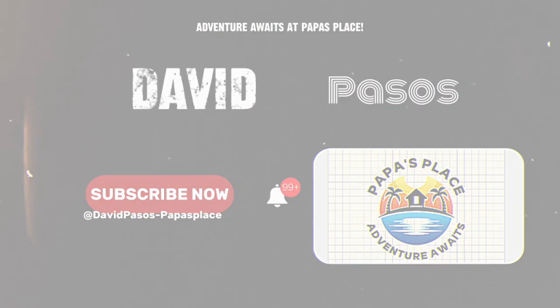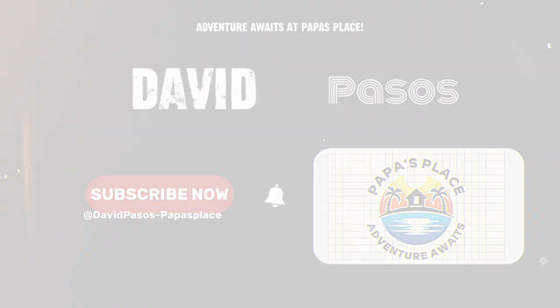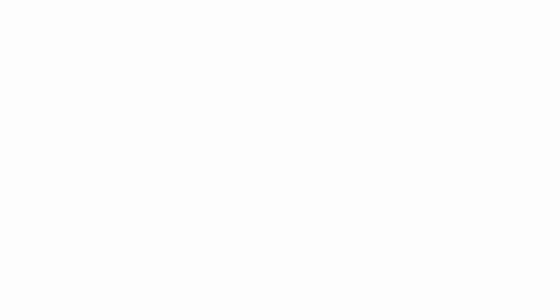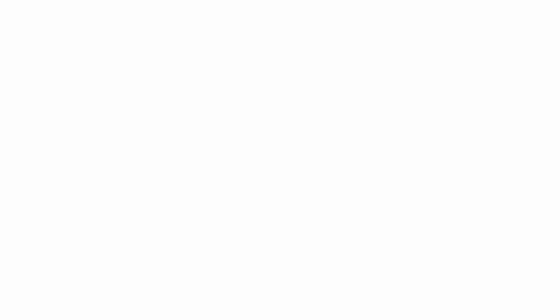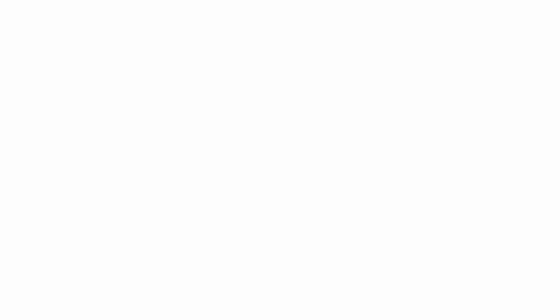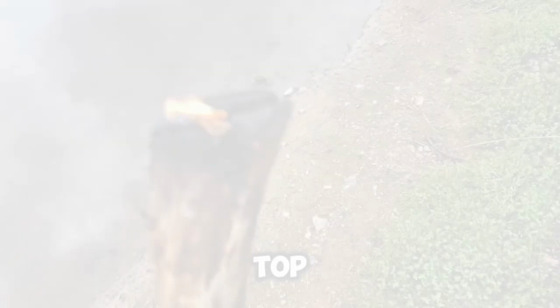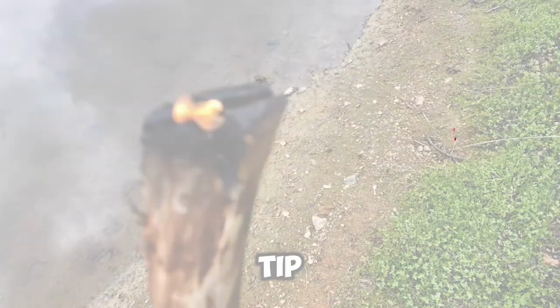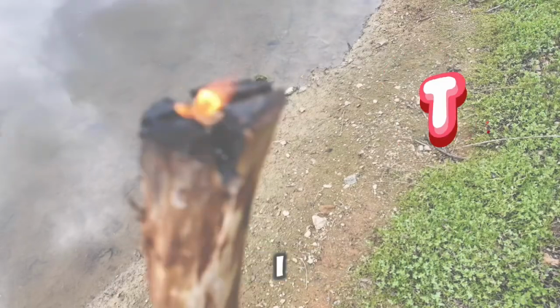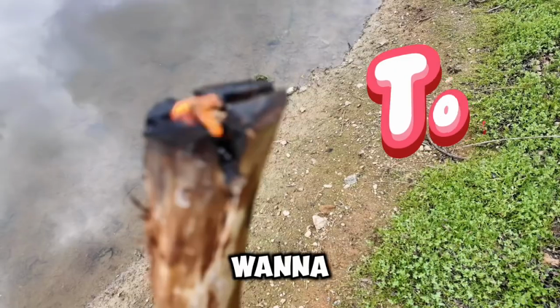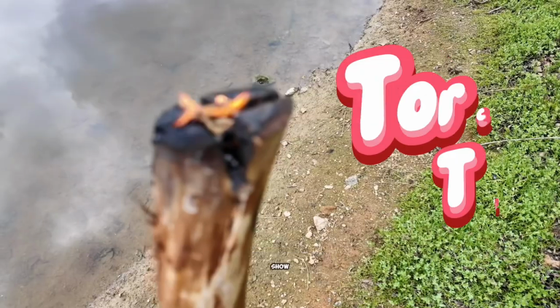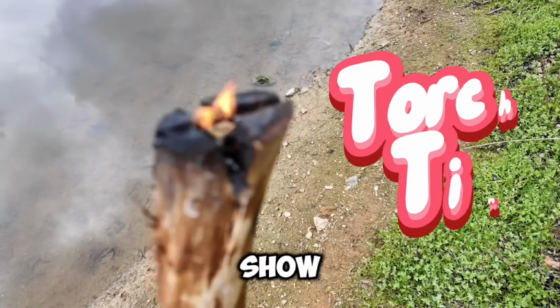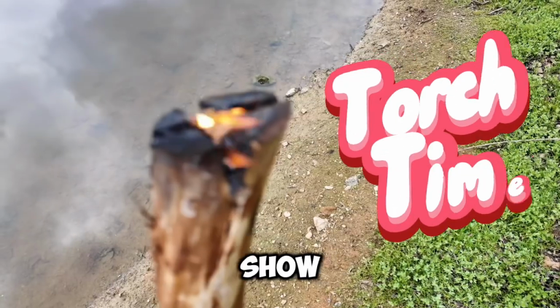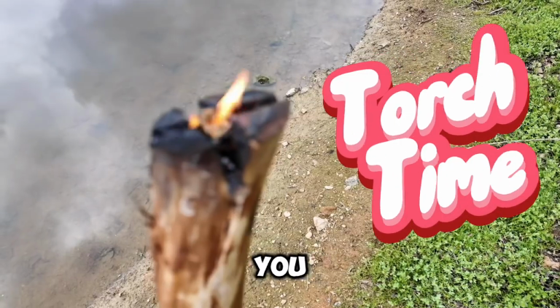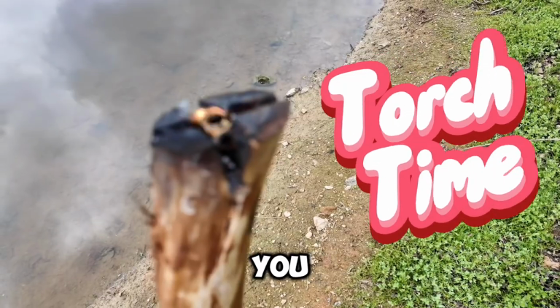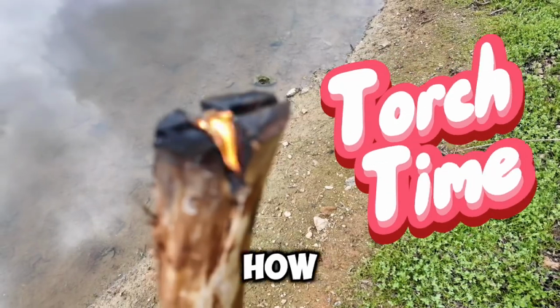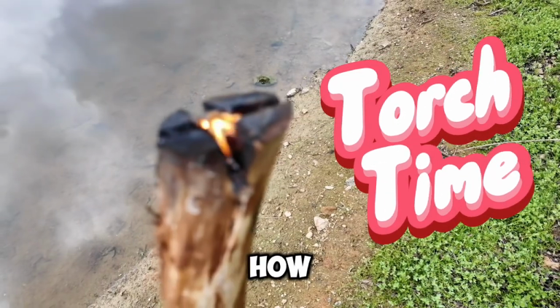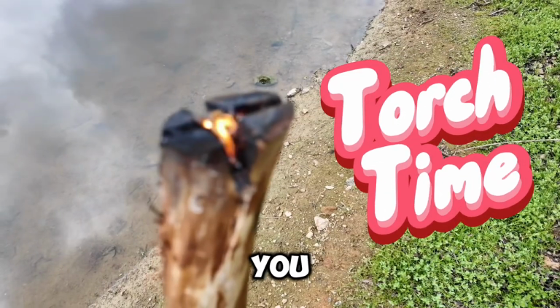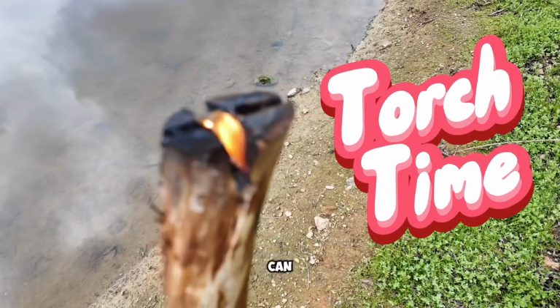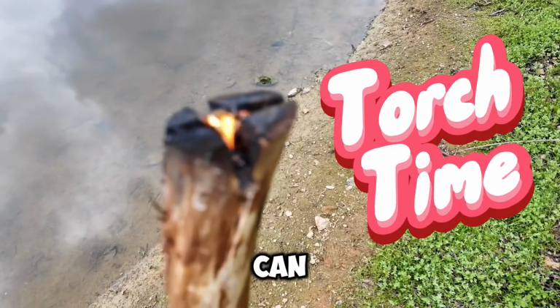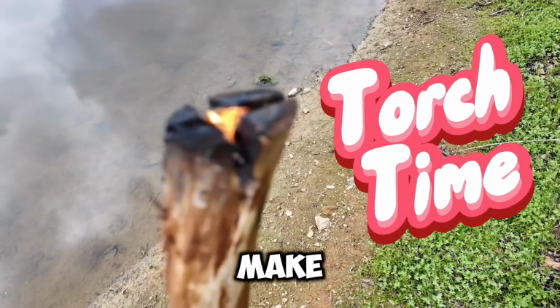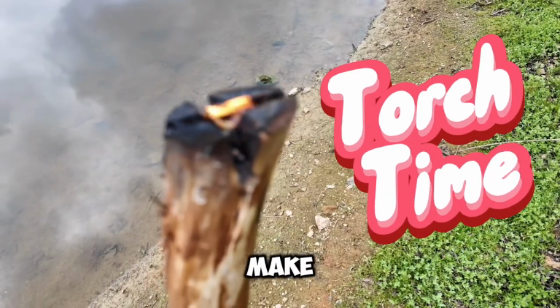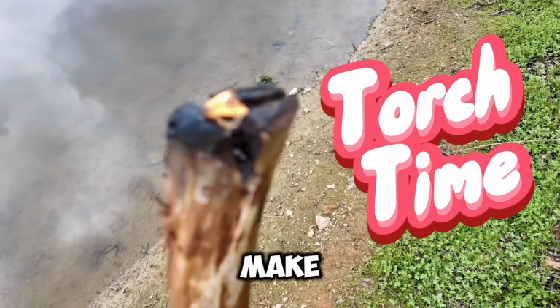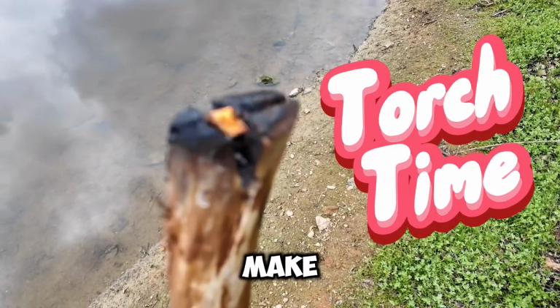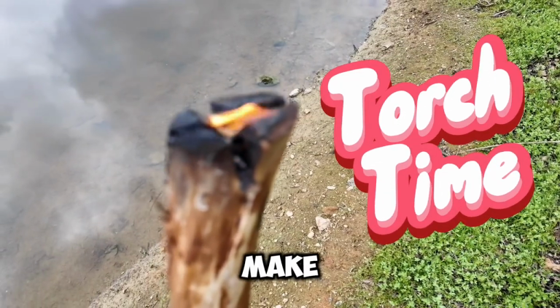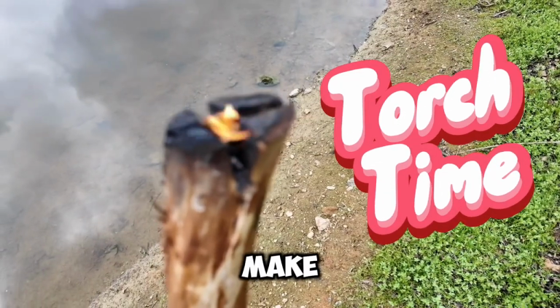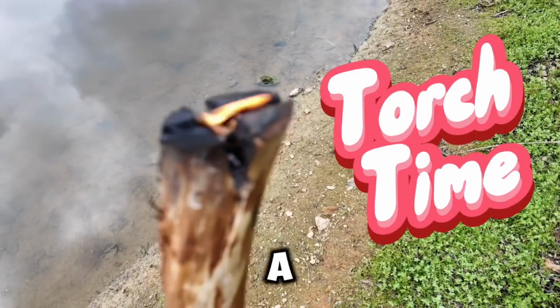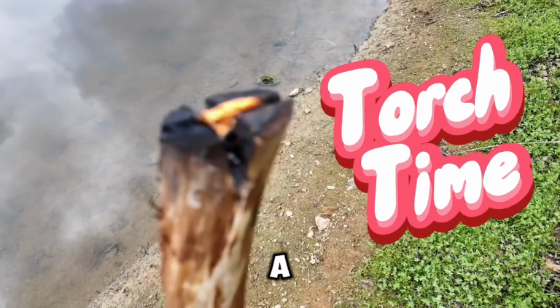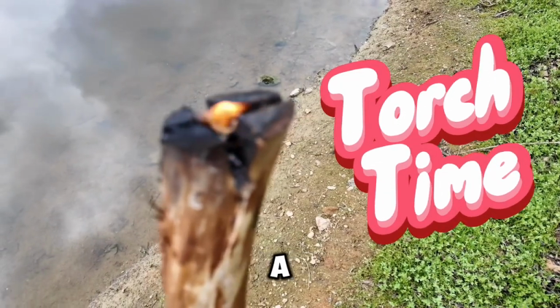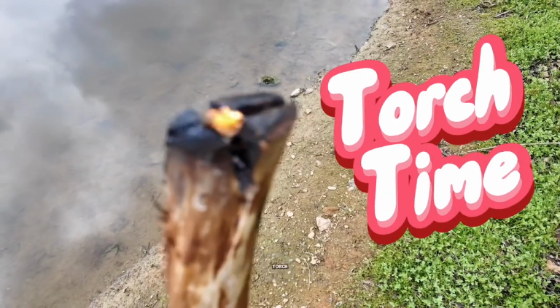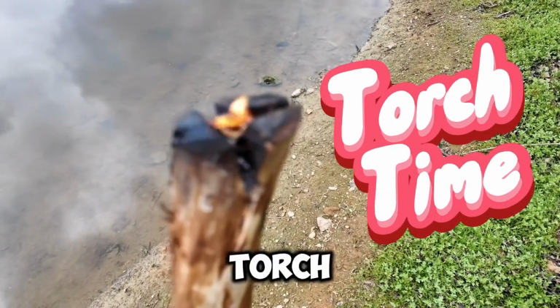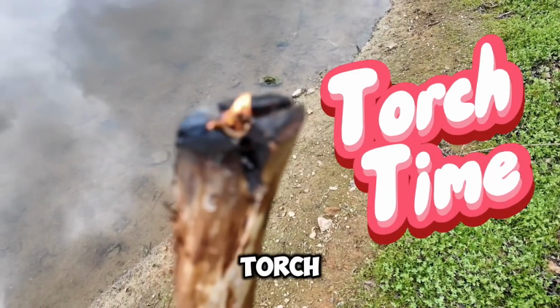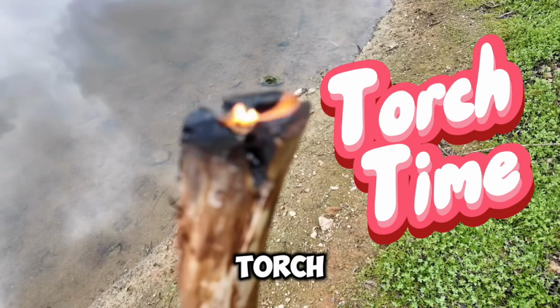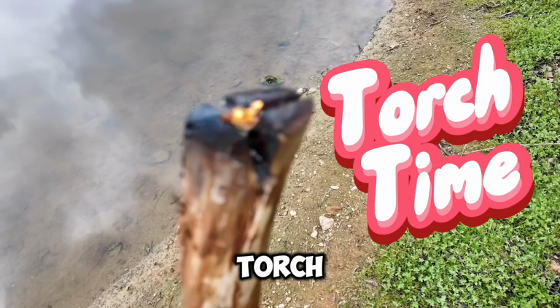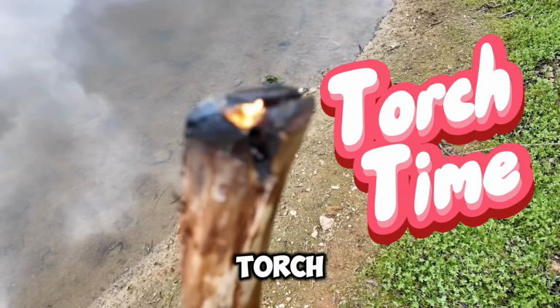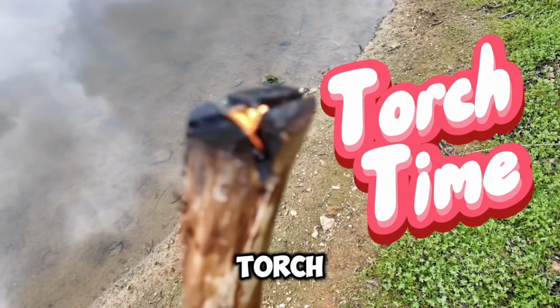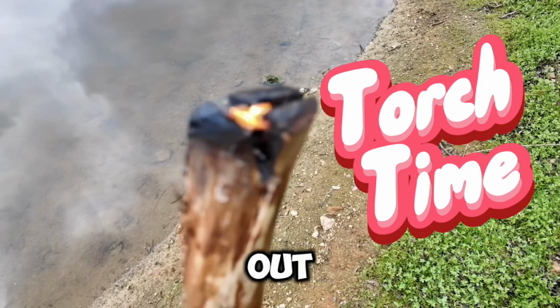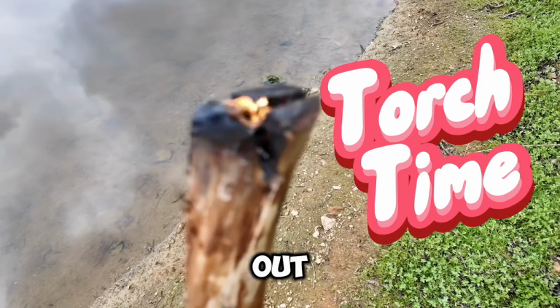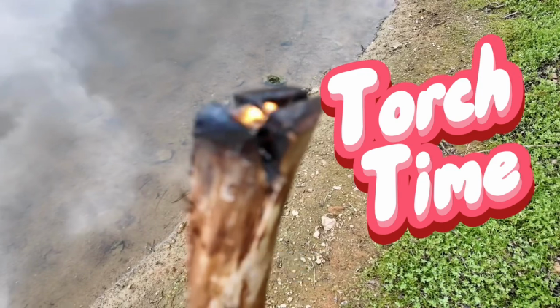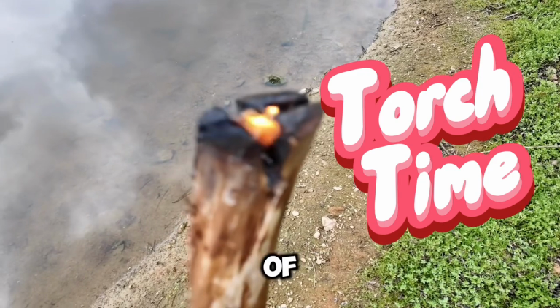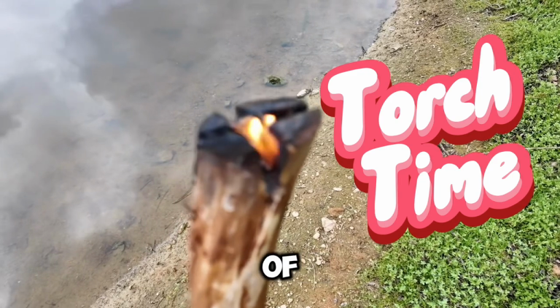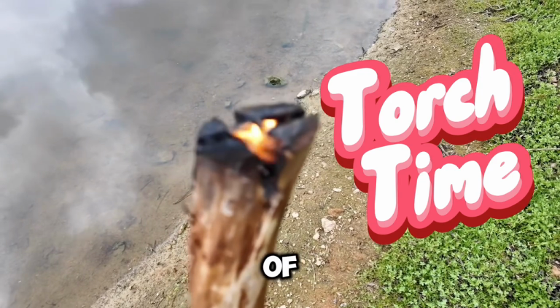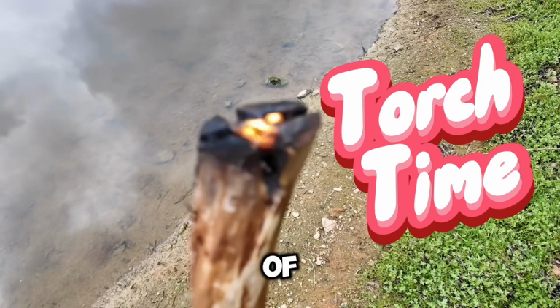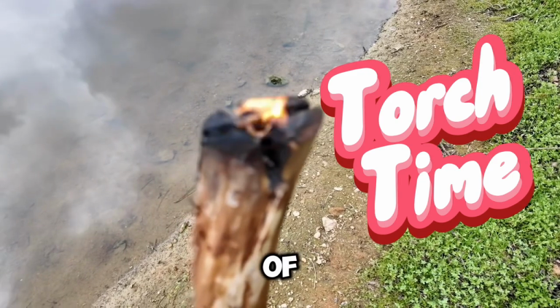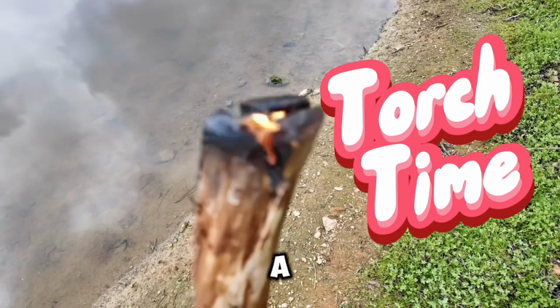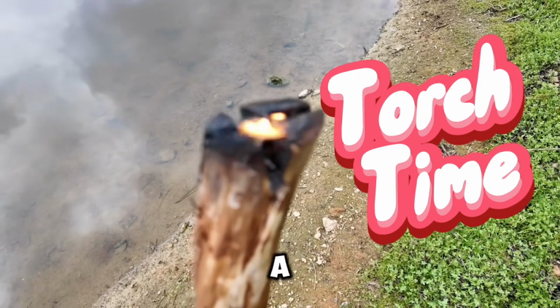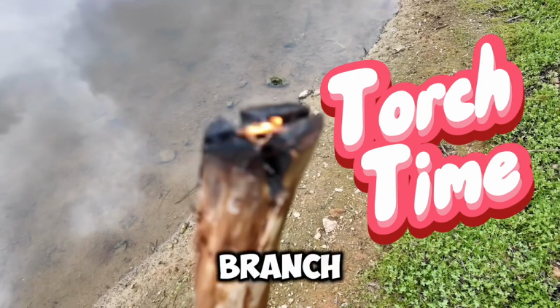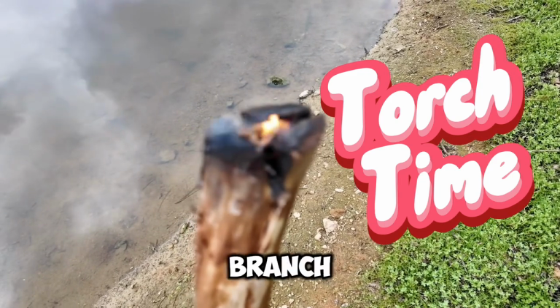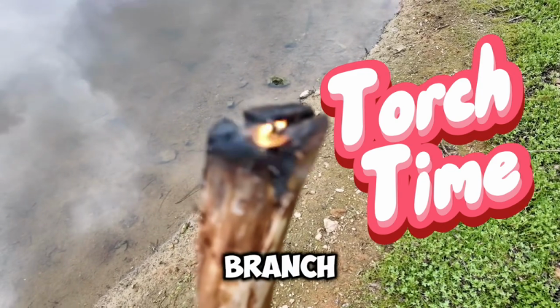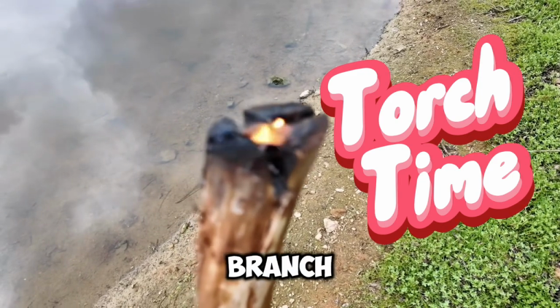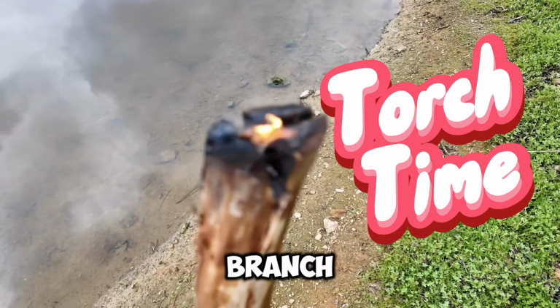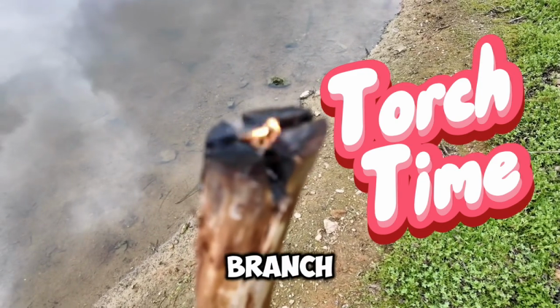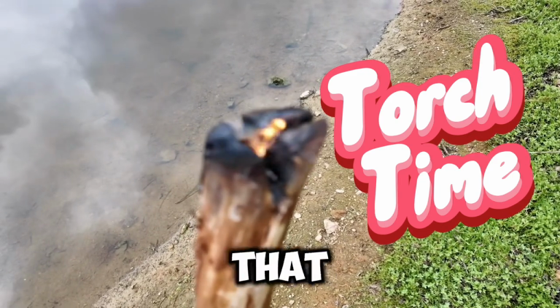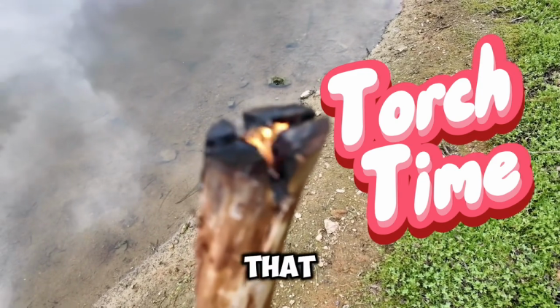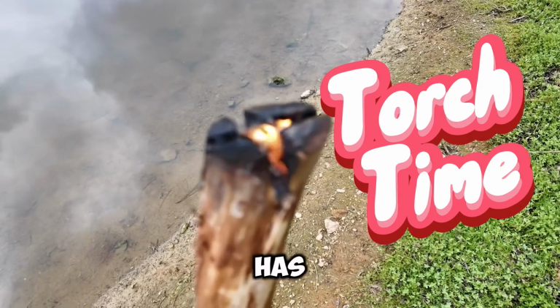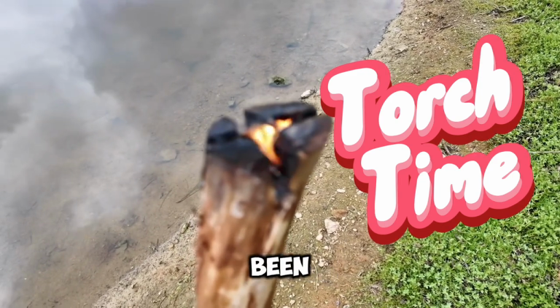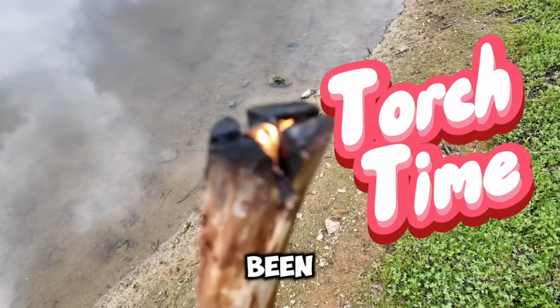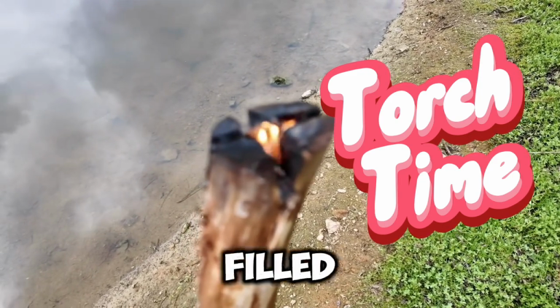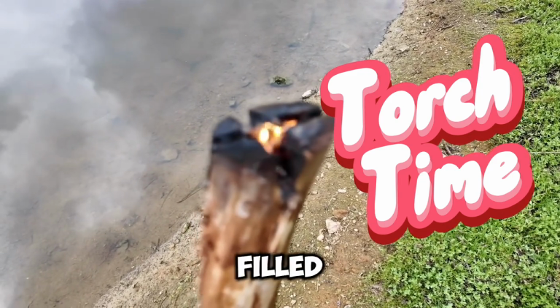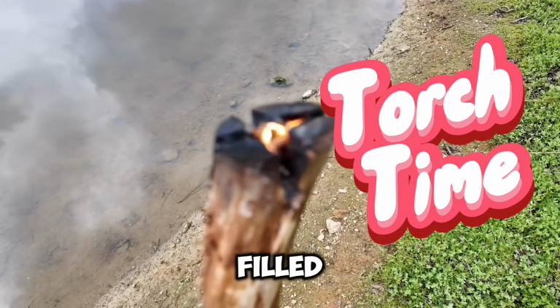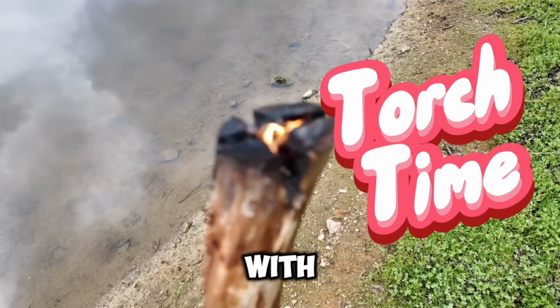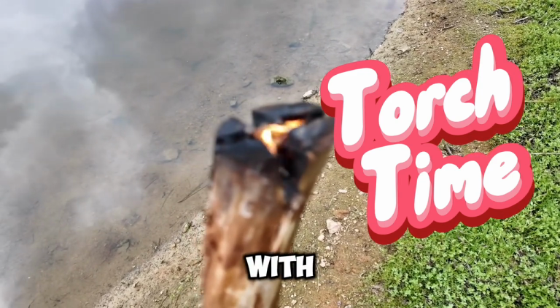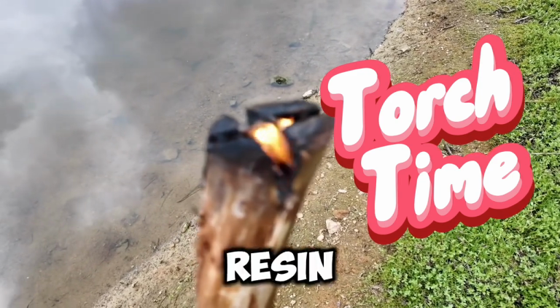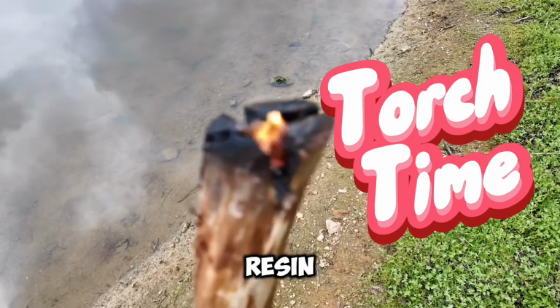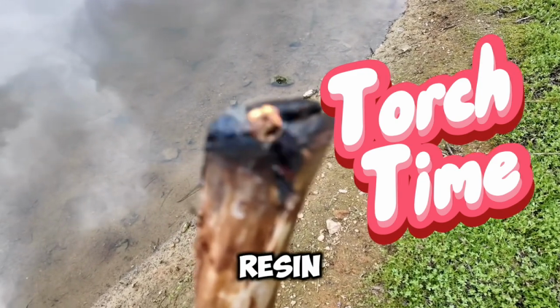I want to show you how you can make a torch out of a branch that has been filled with resin.